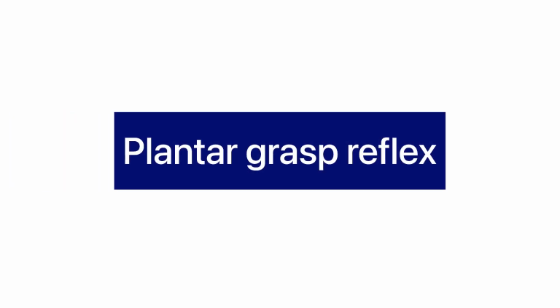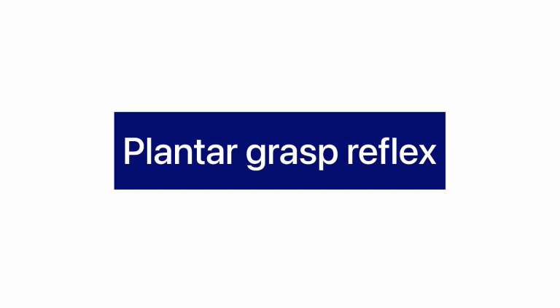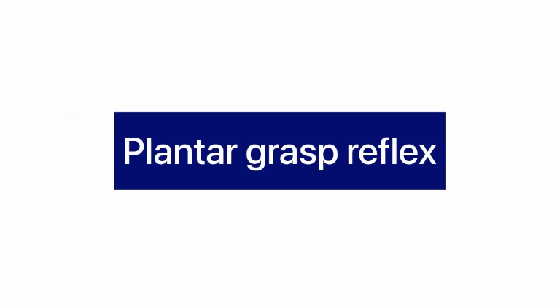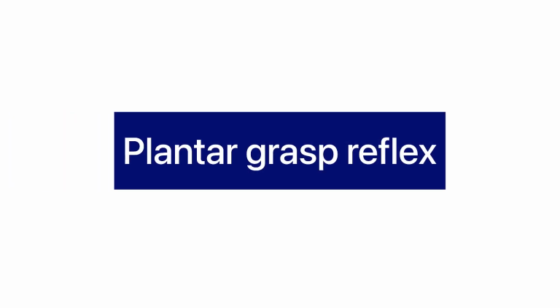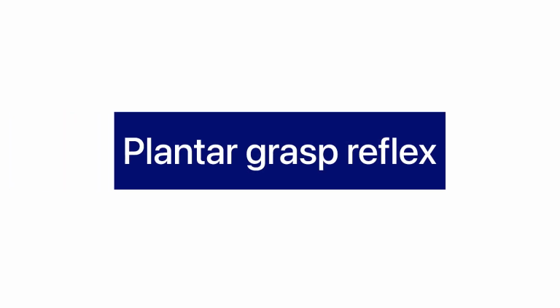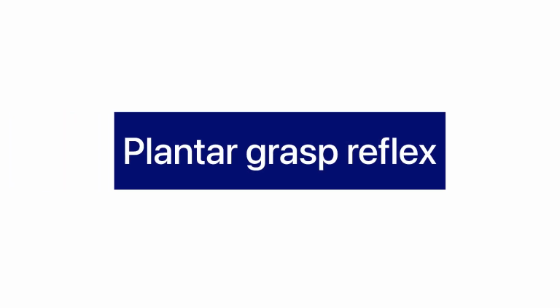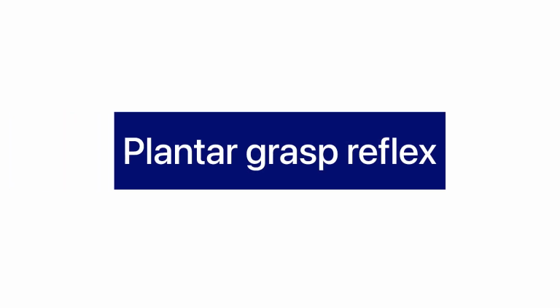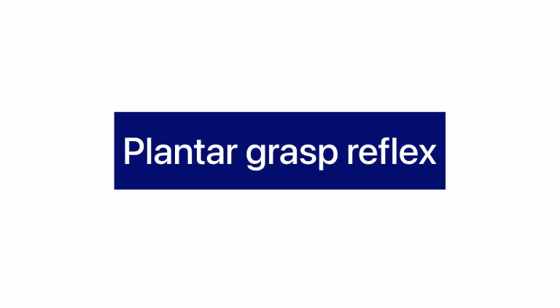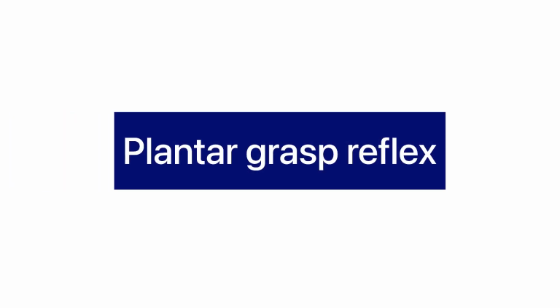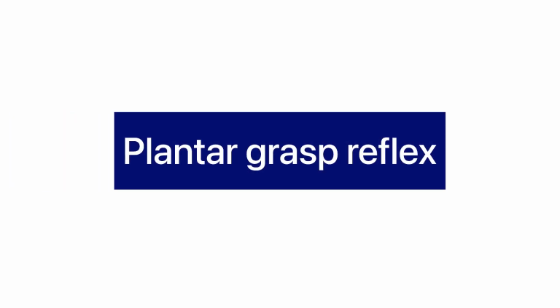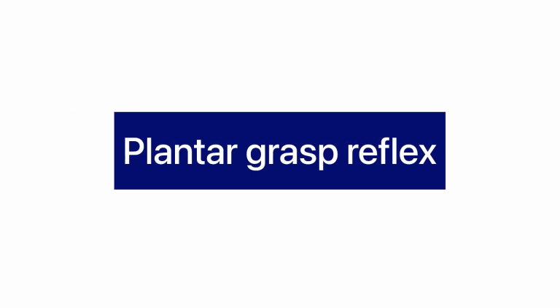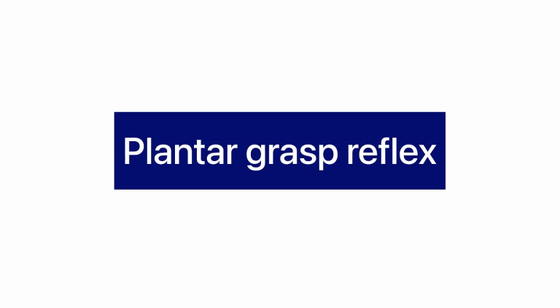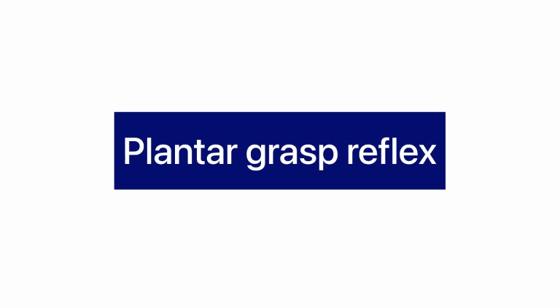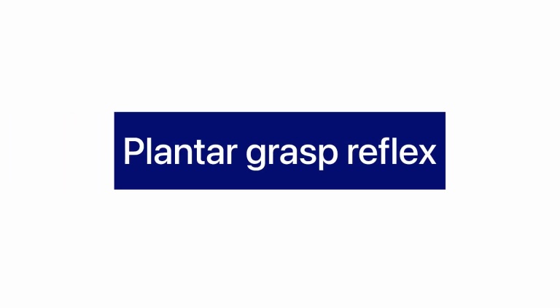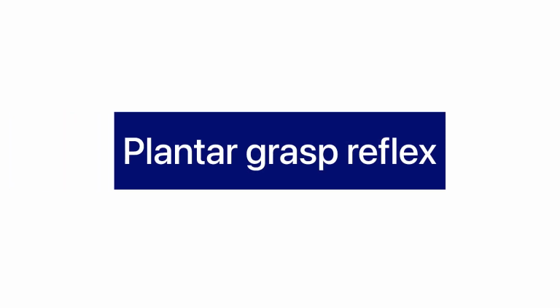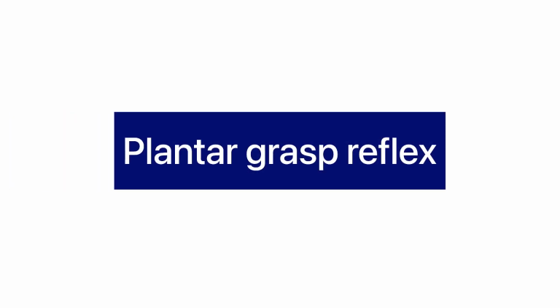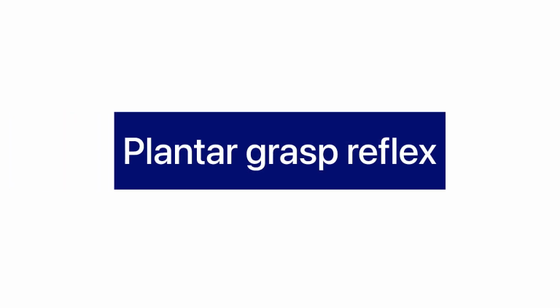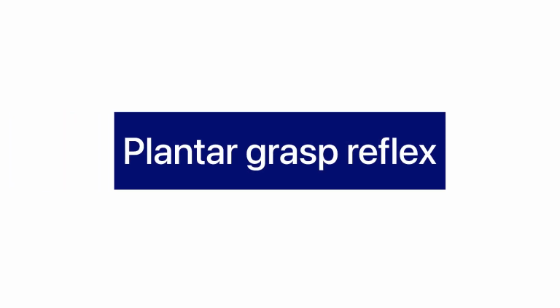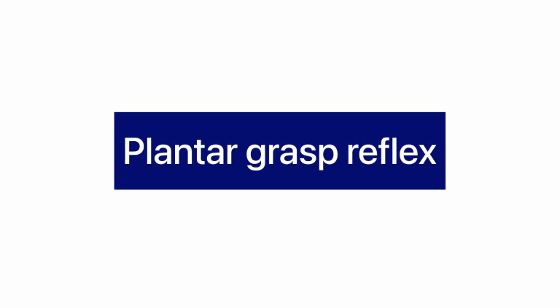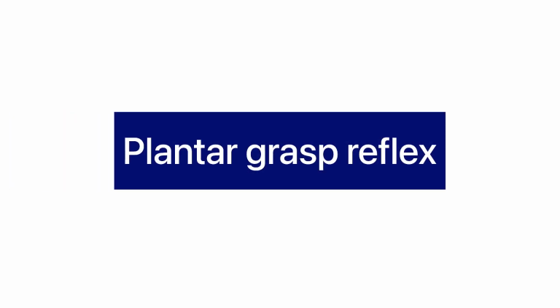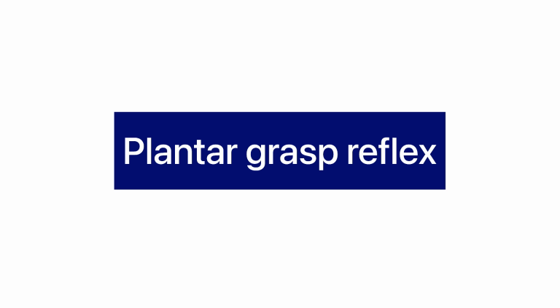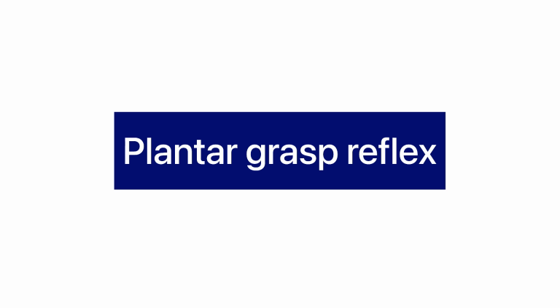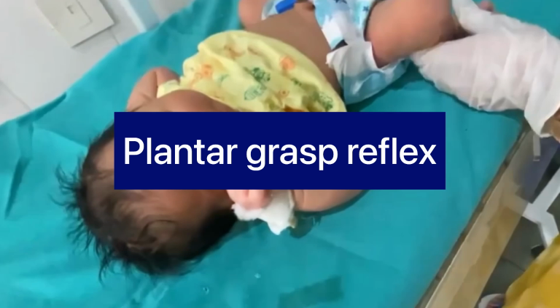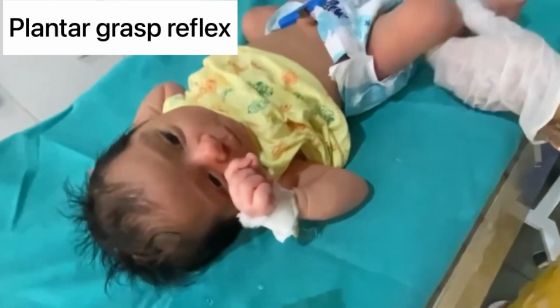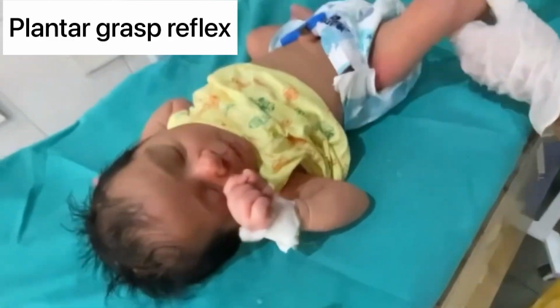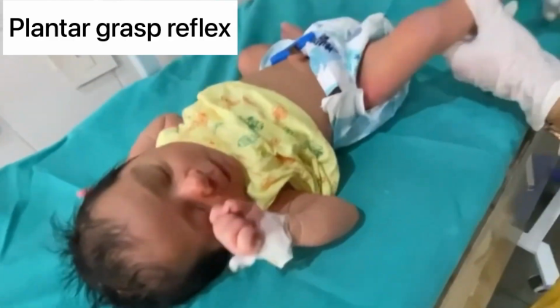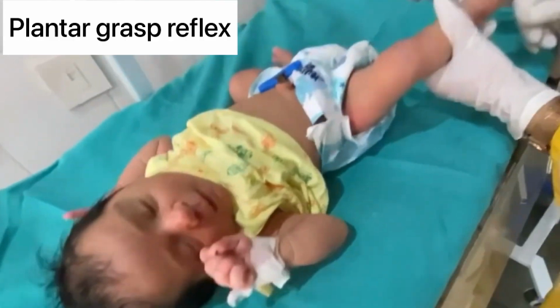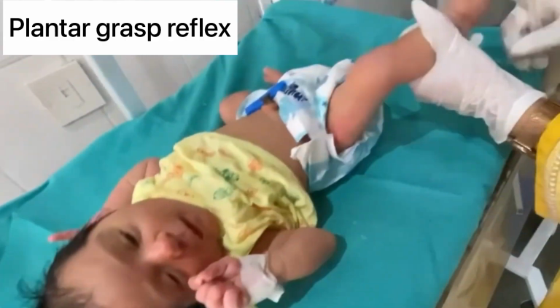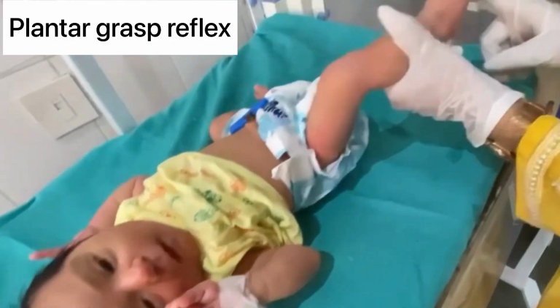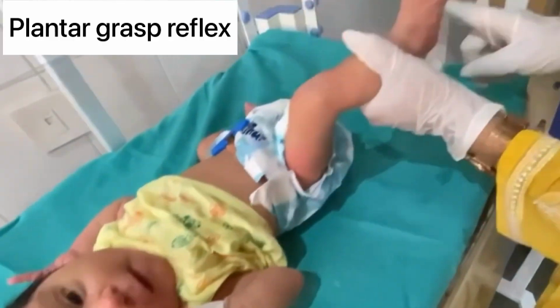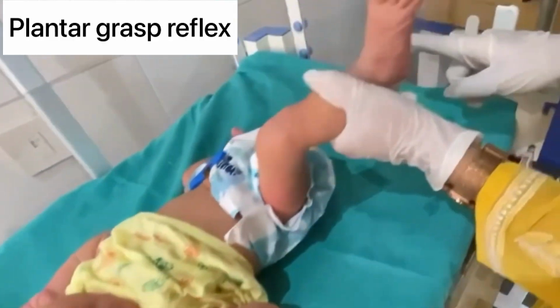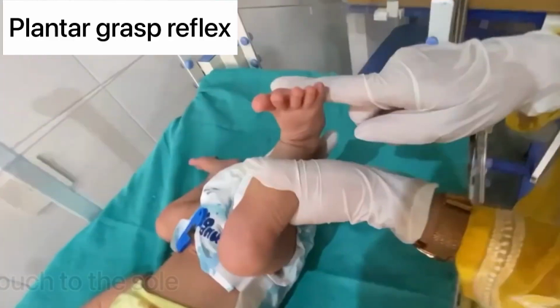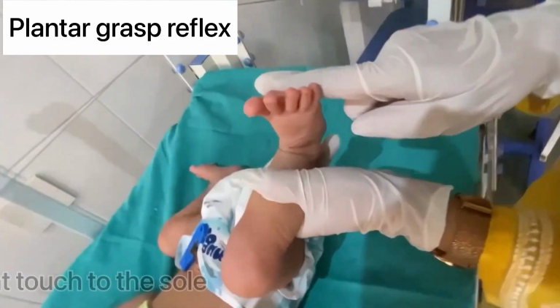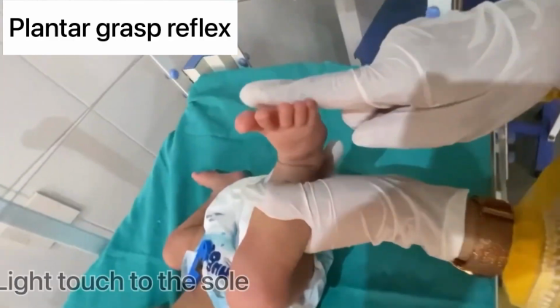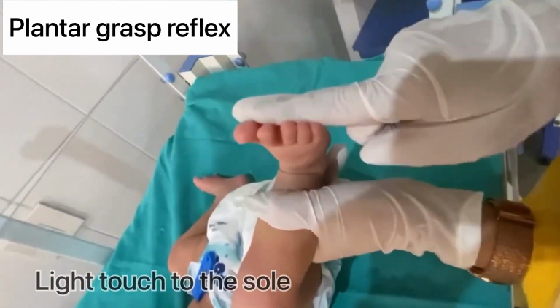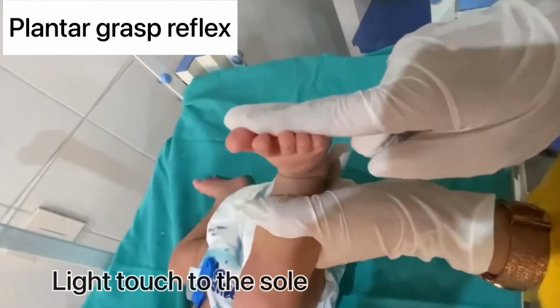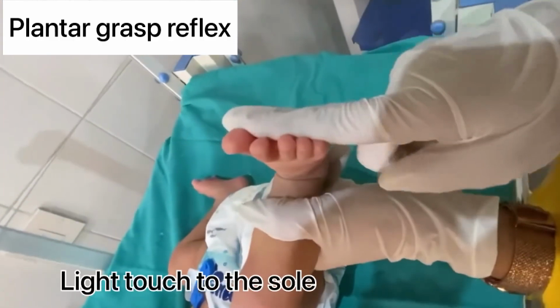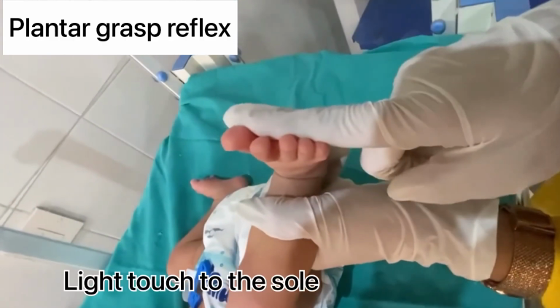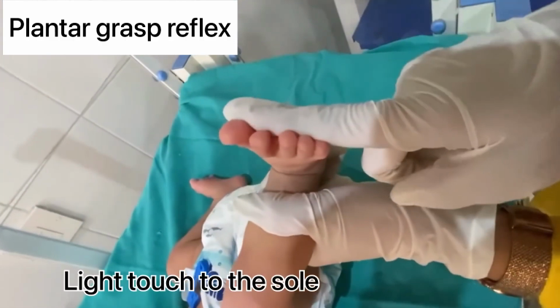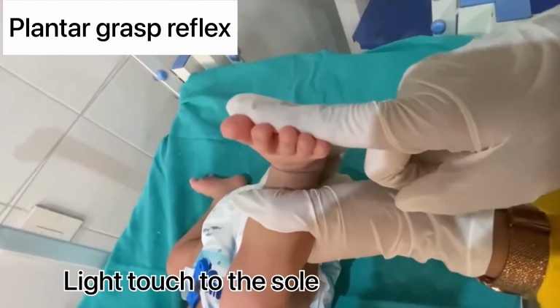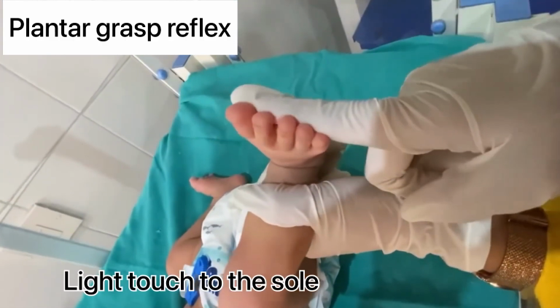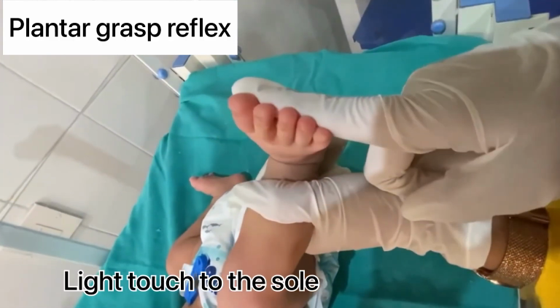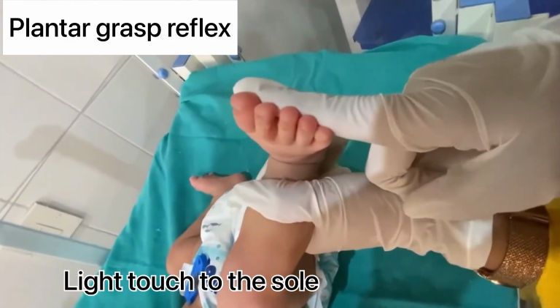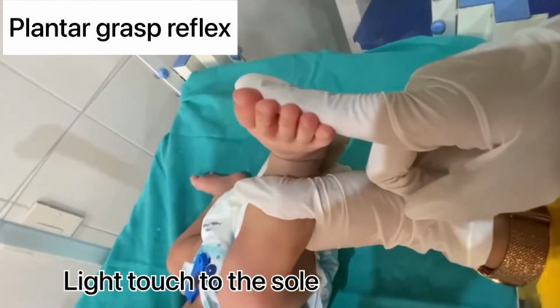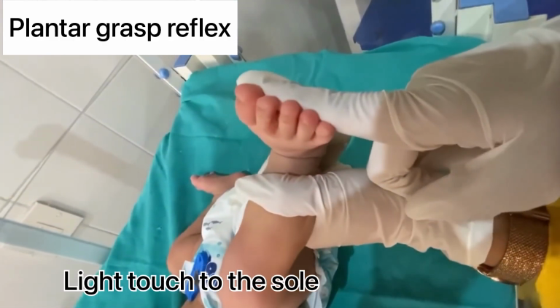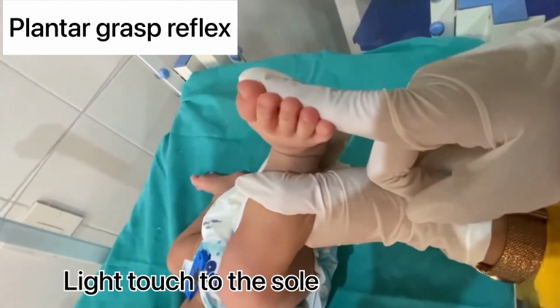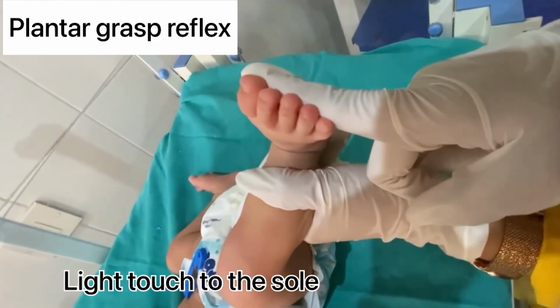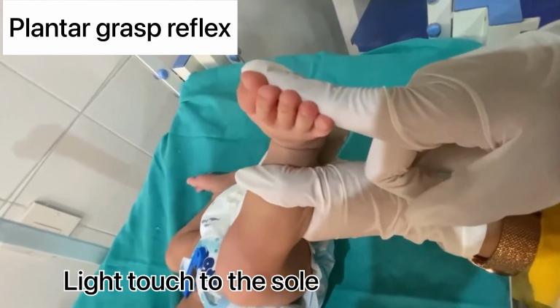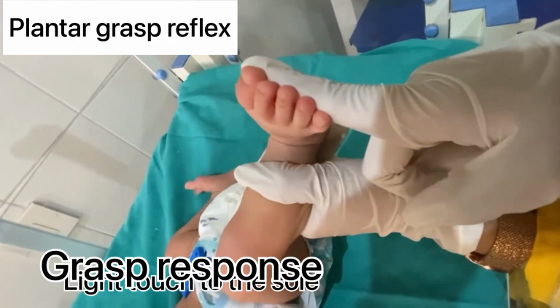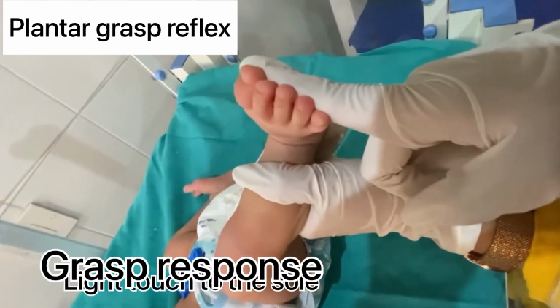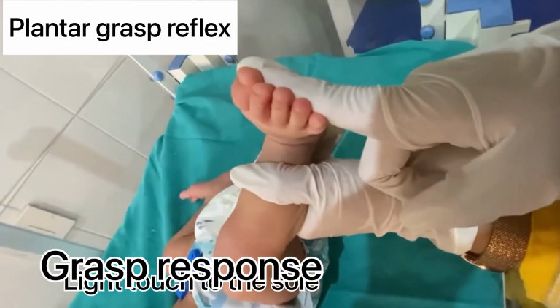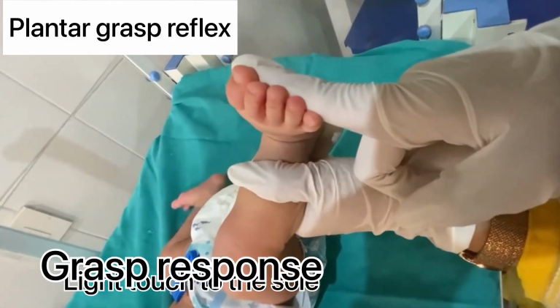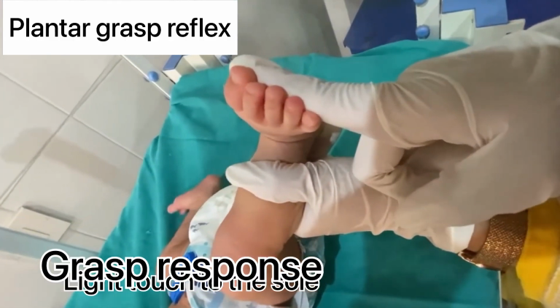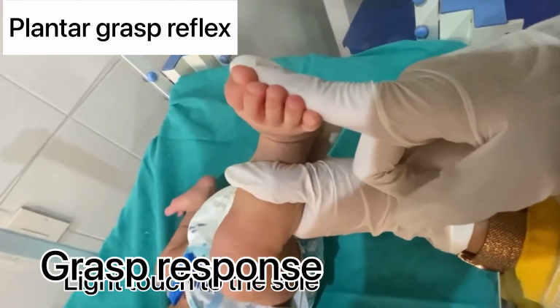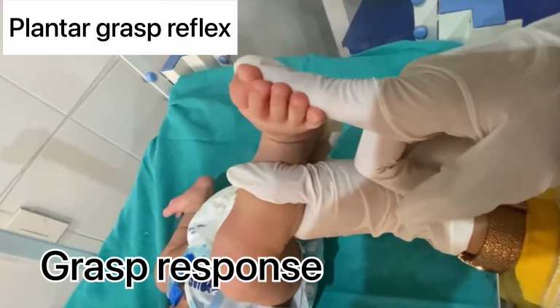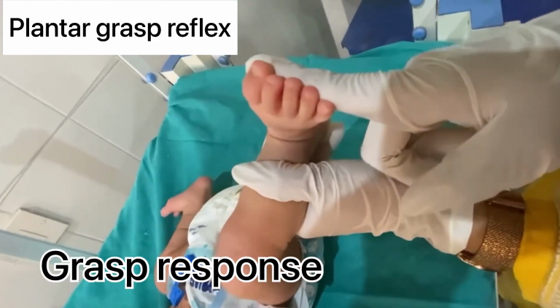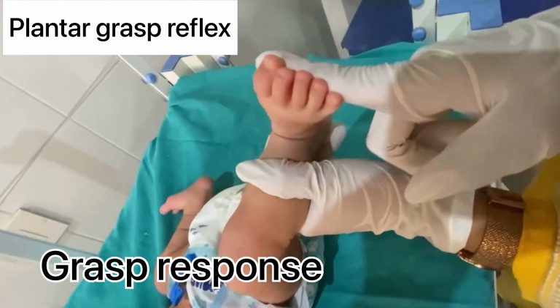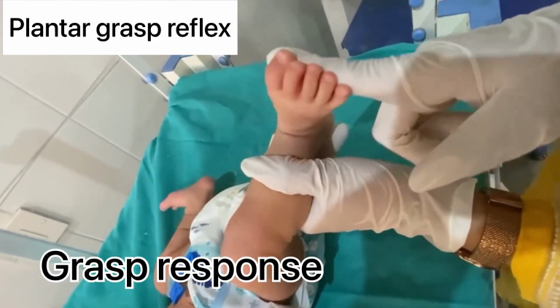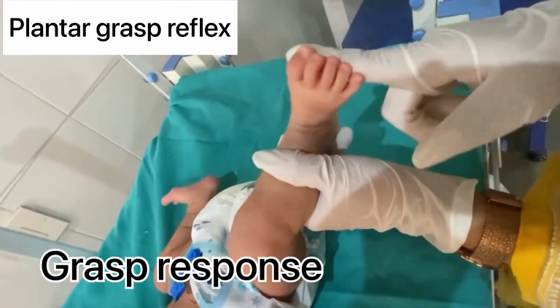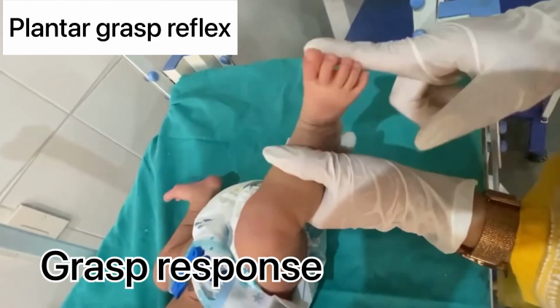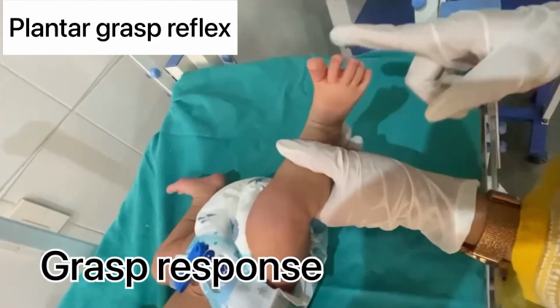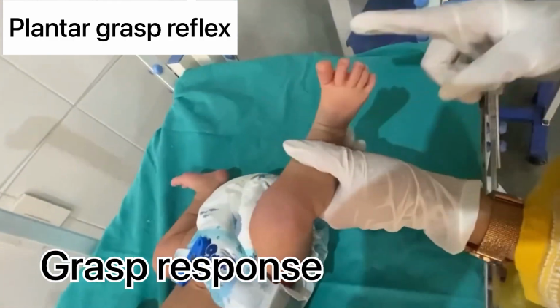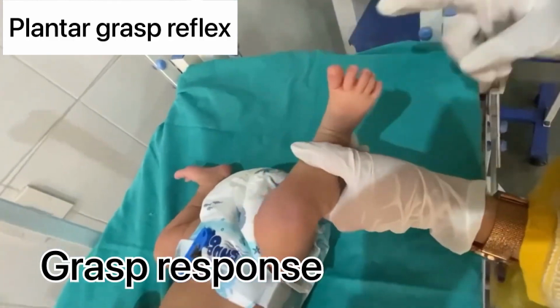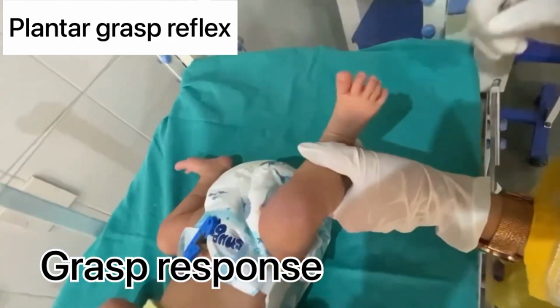Plantar grasp reflex: slightly touch the sole of the baby and look for a grasp response.